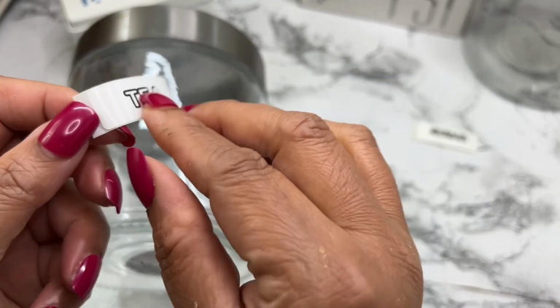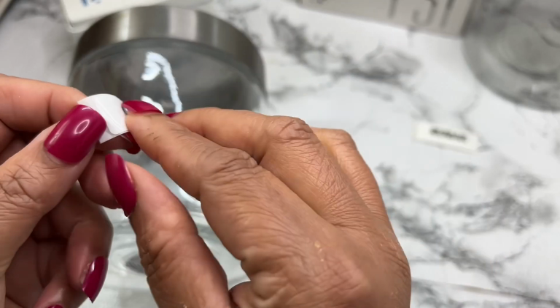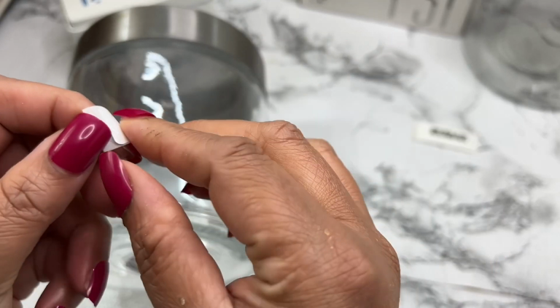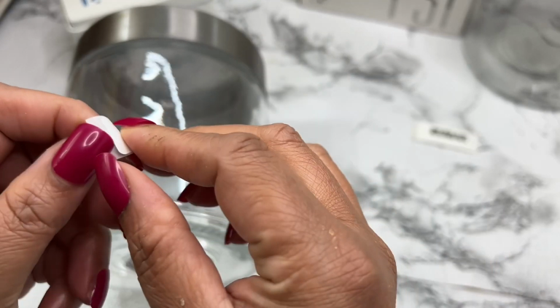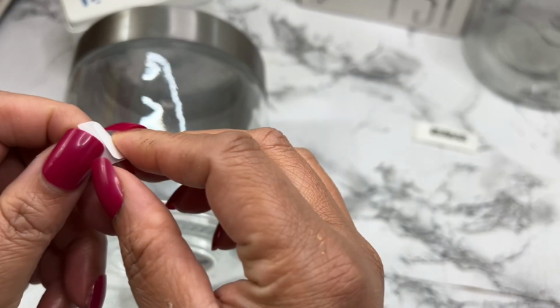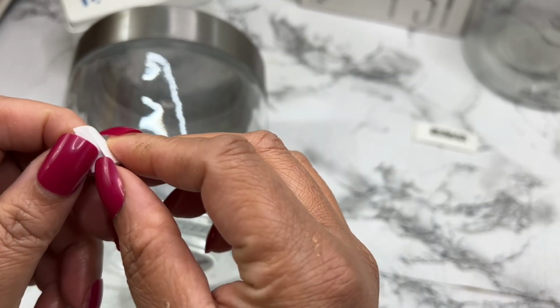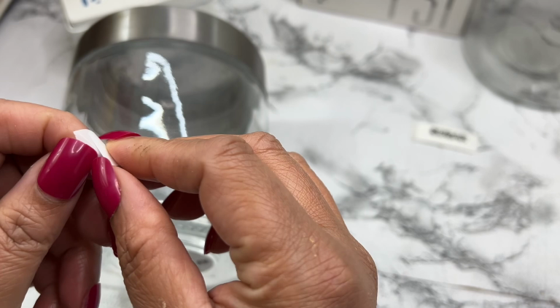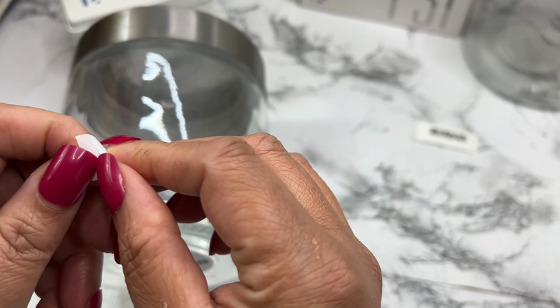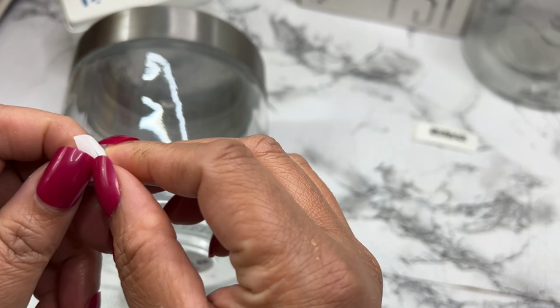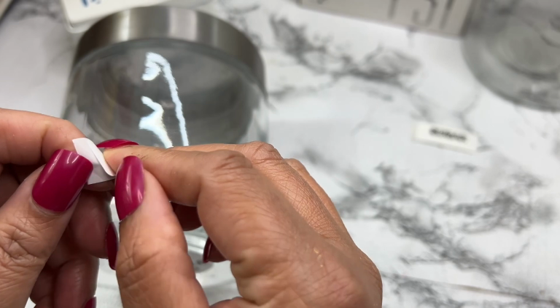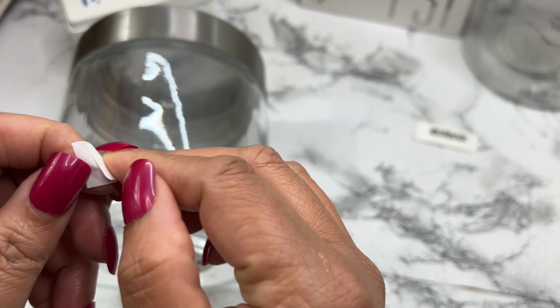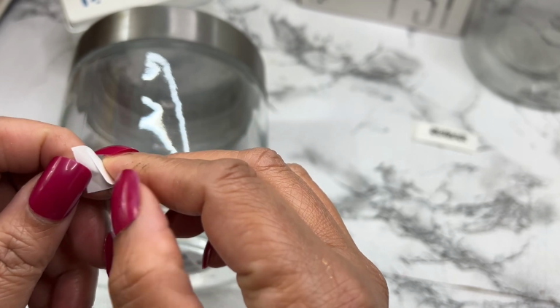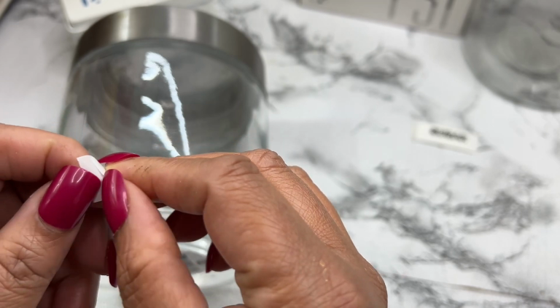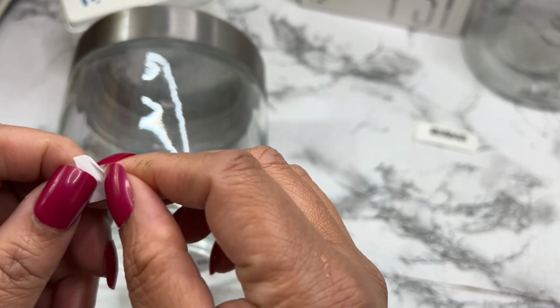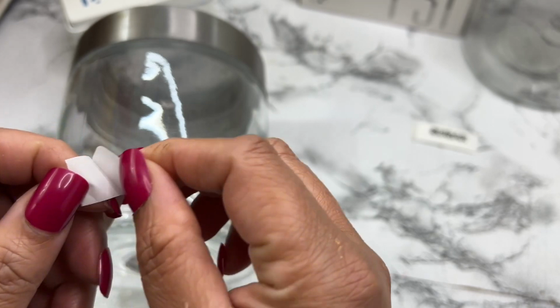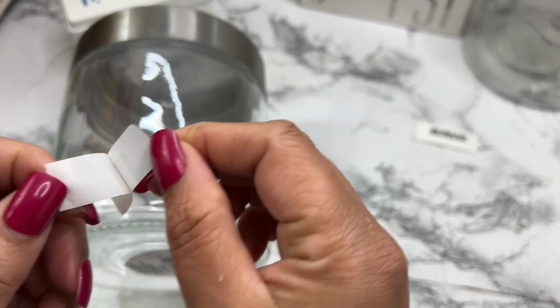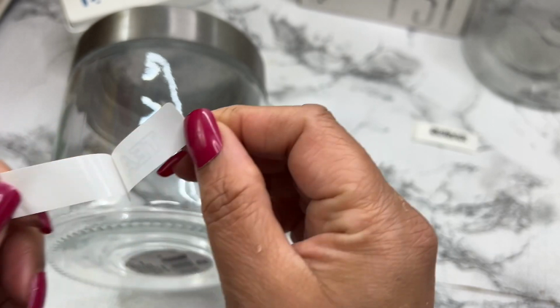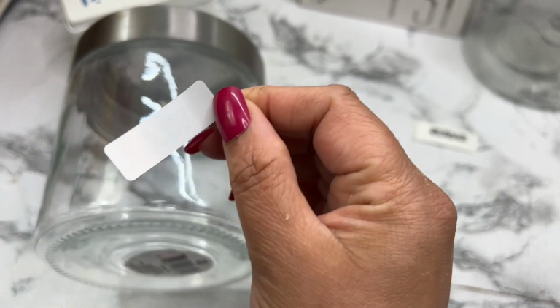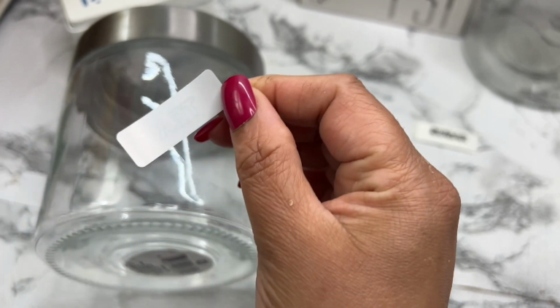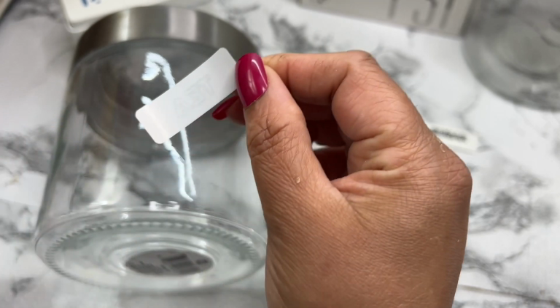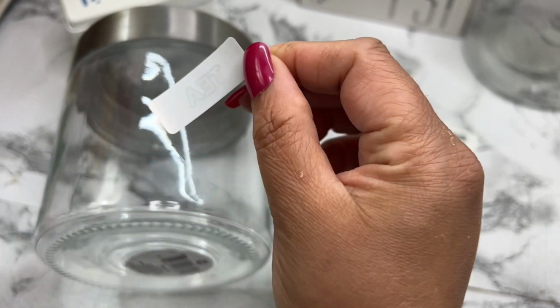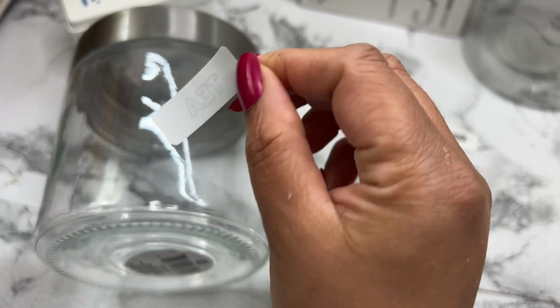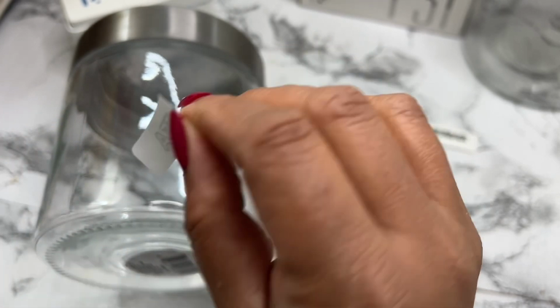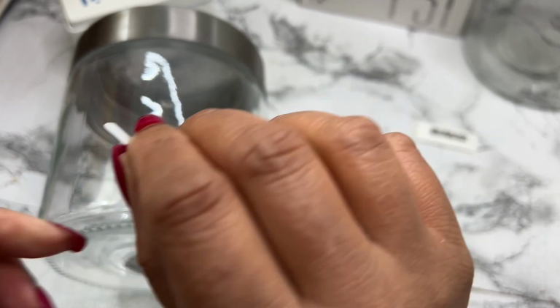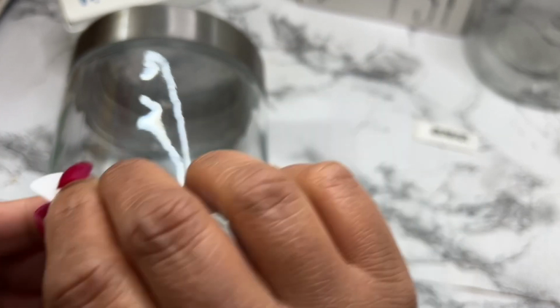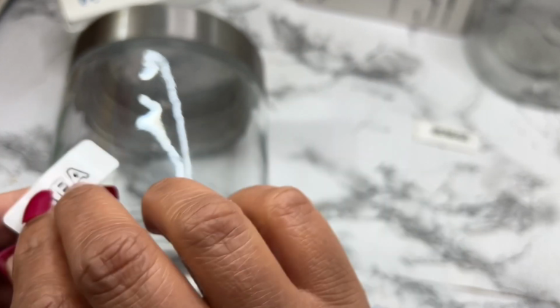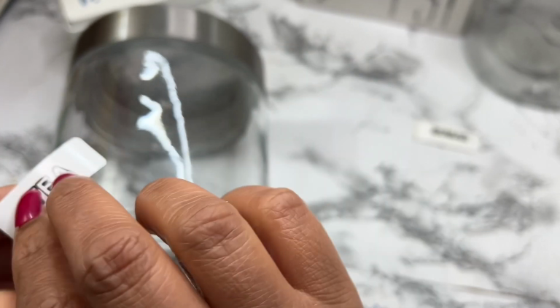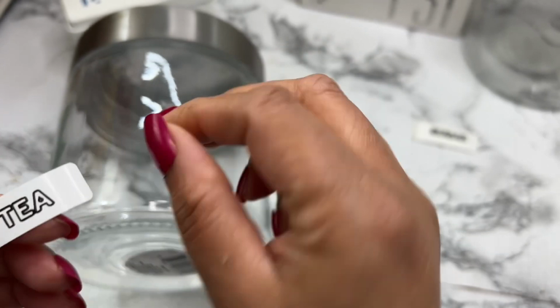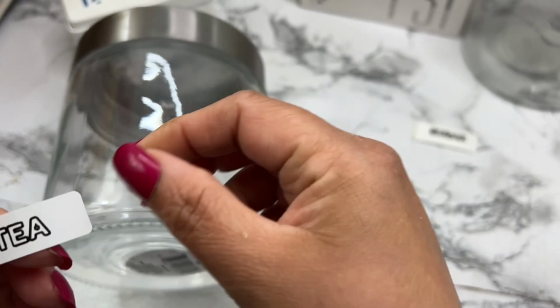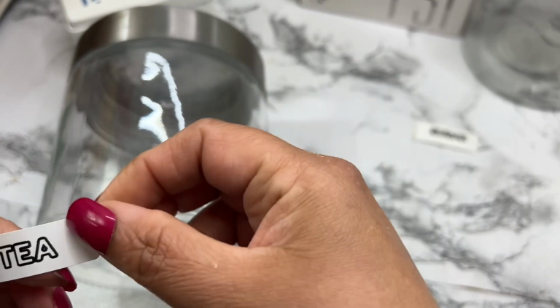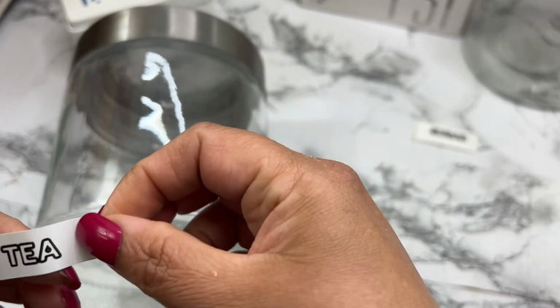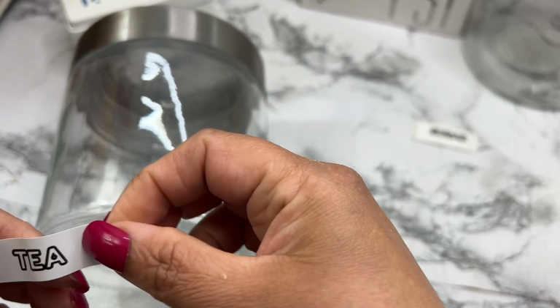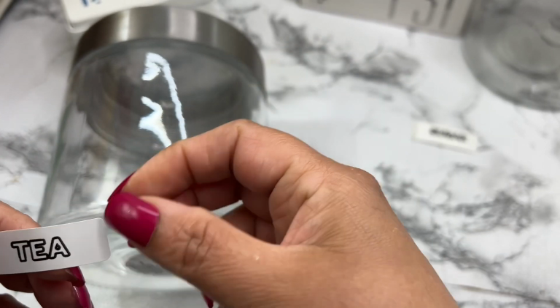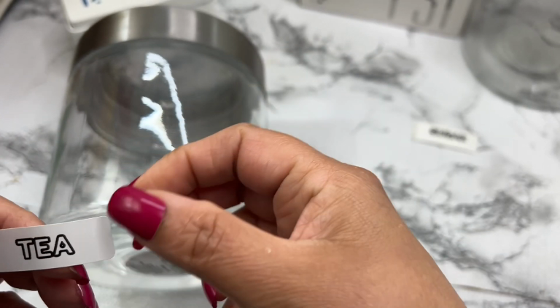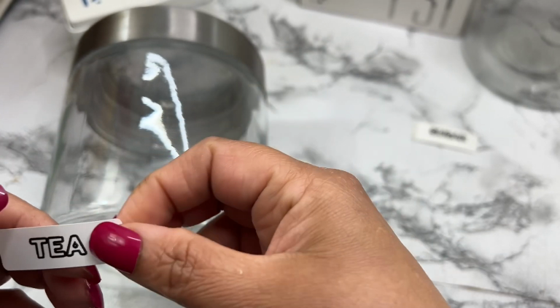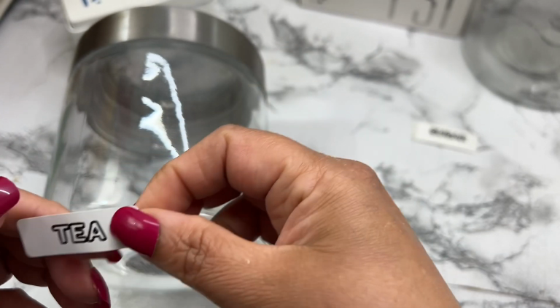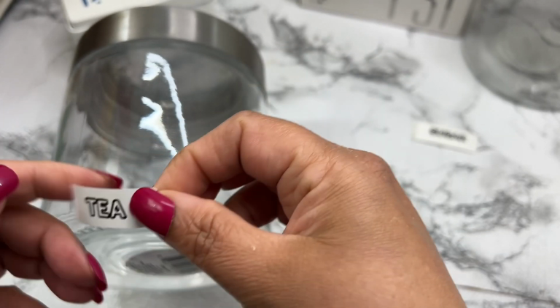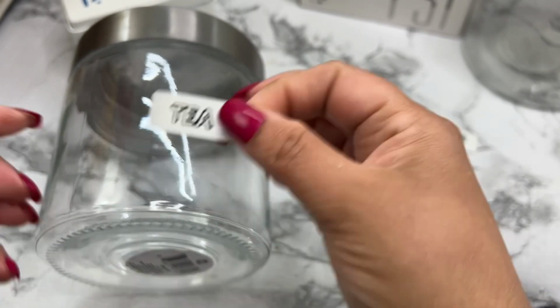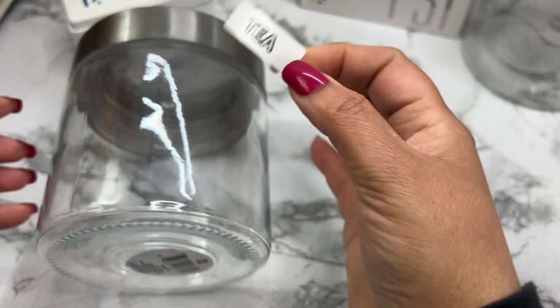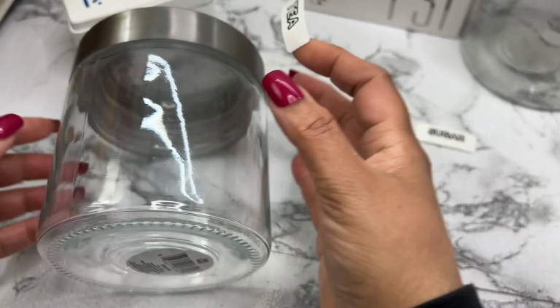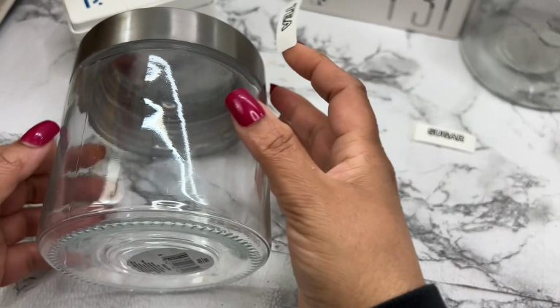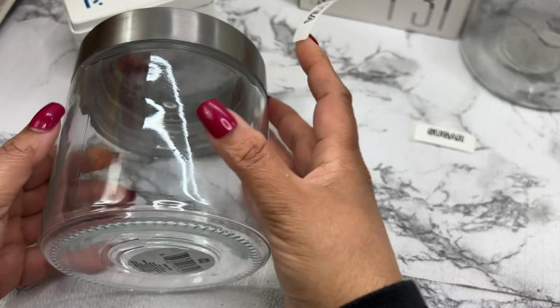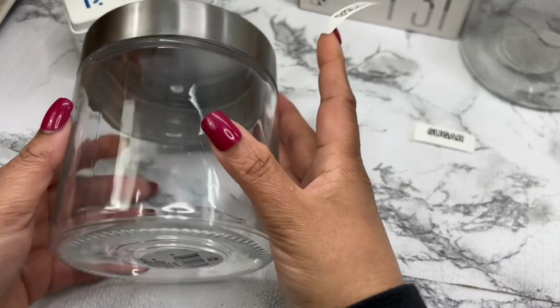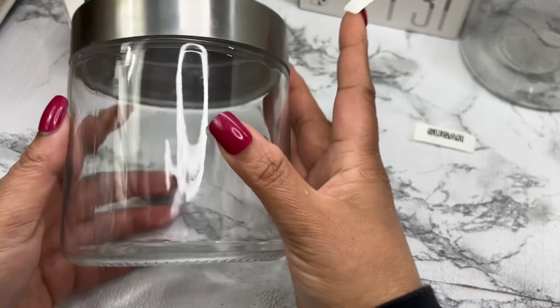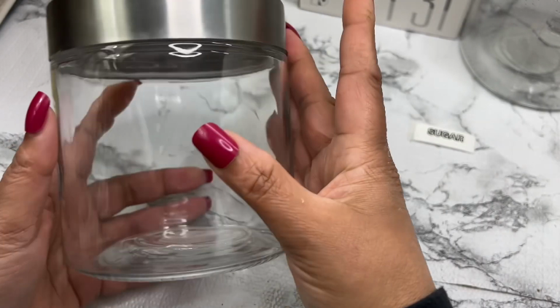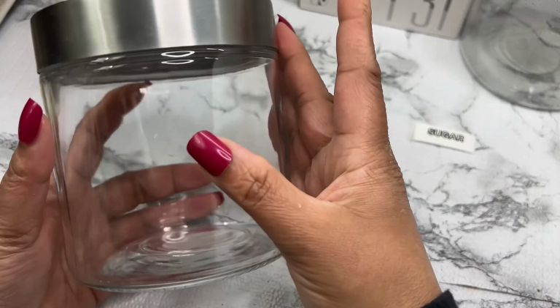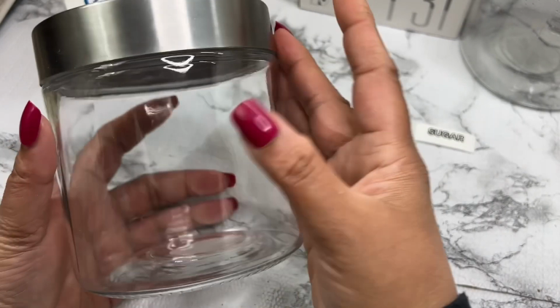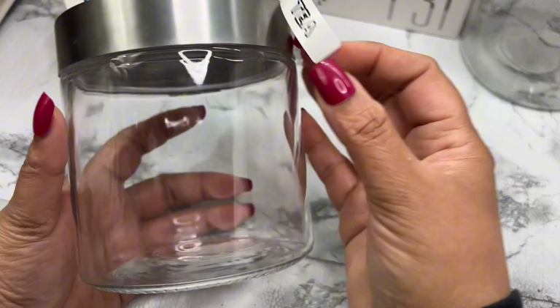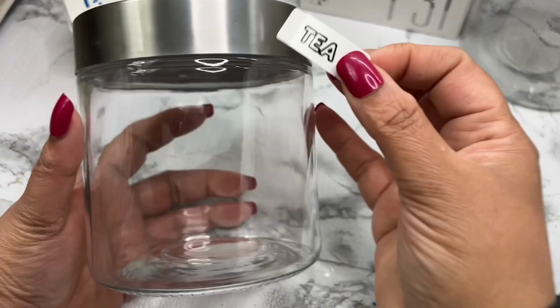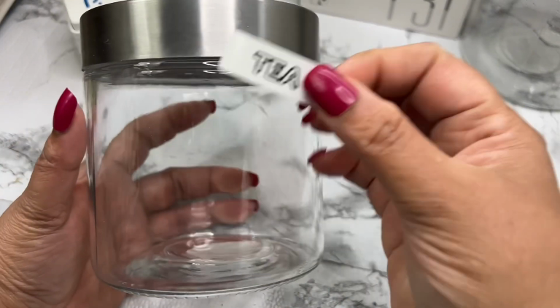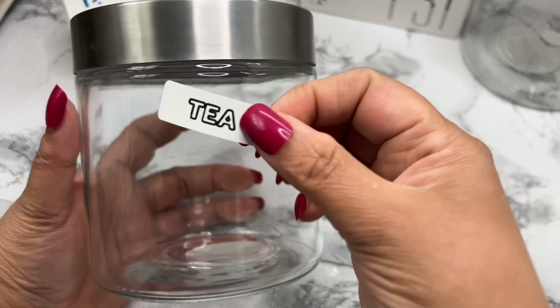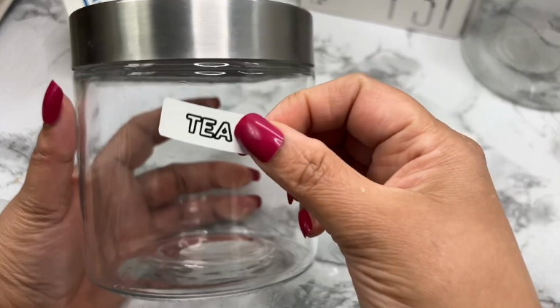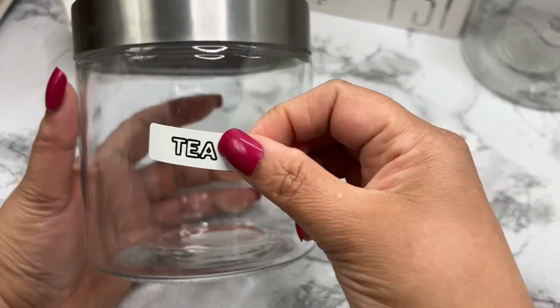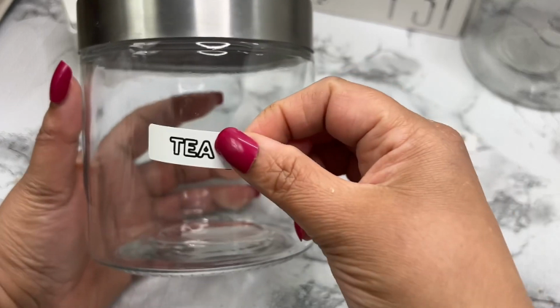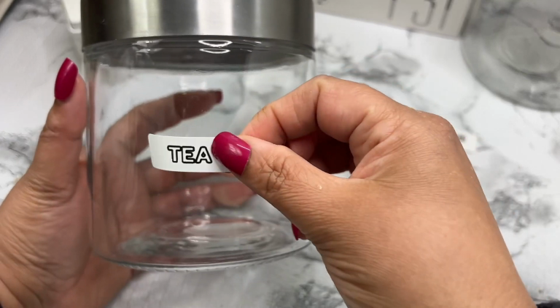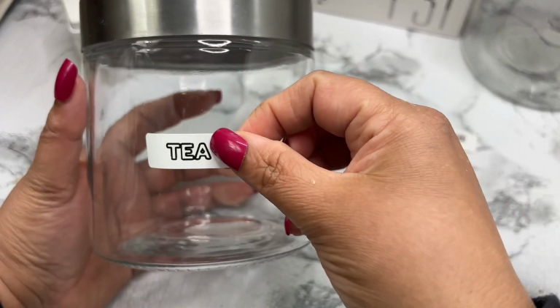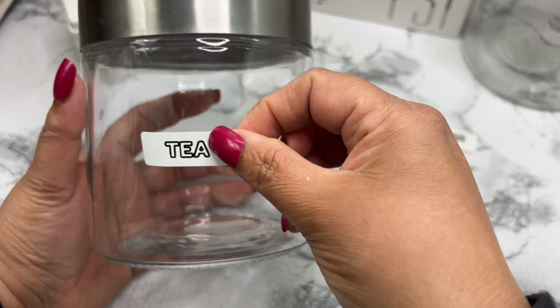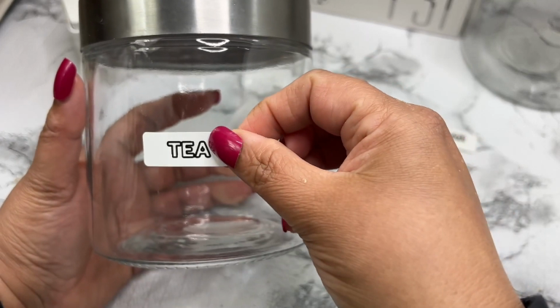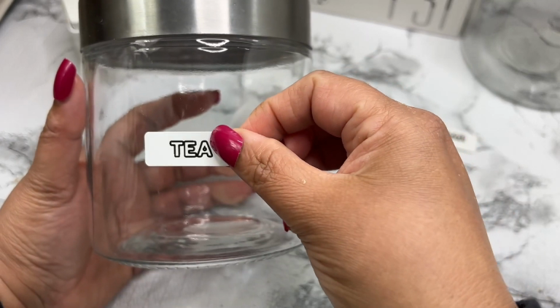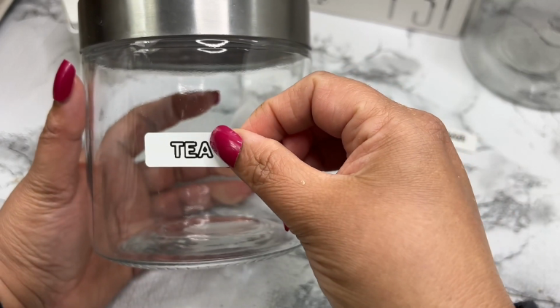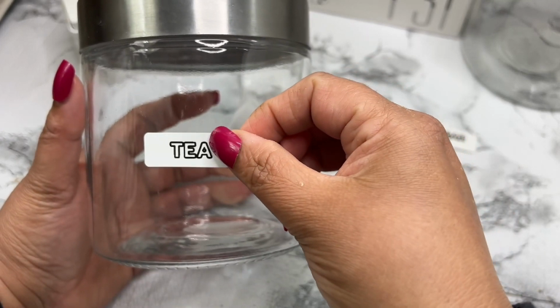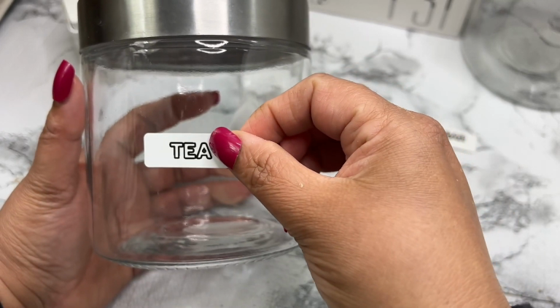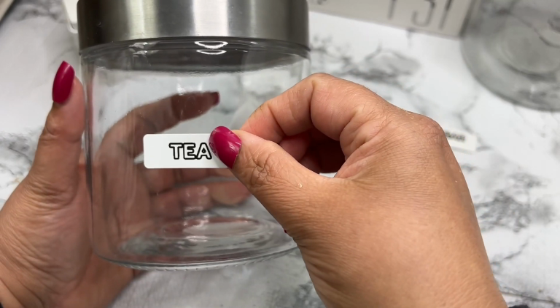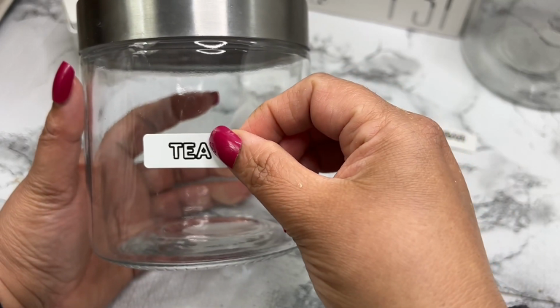The labels are adhesive and stick firmly to most surfaces. Now my spice jar is clearly labeled and looks great.